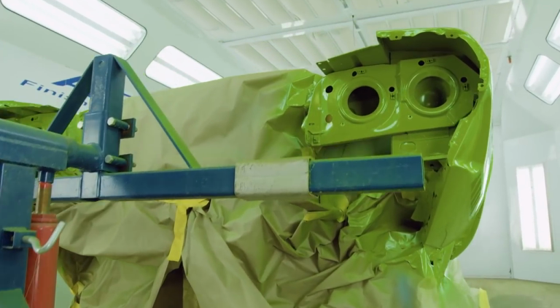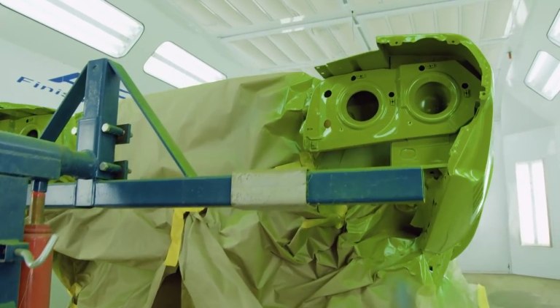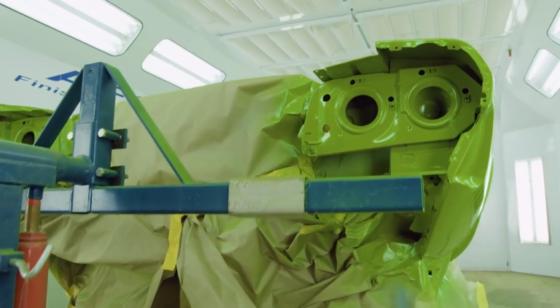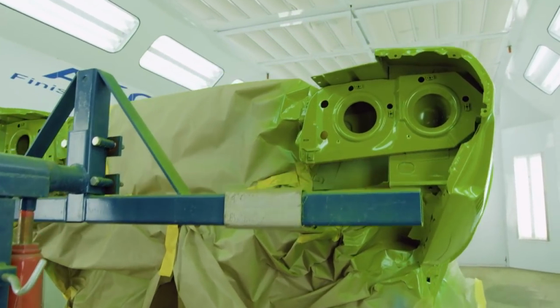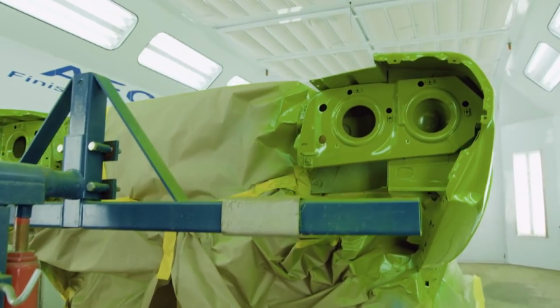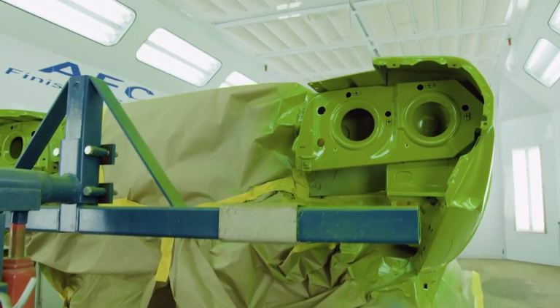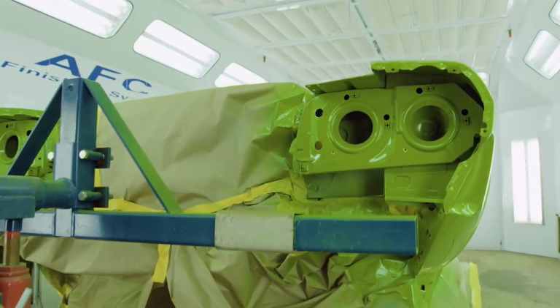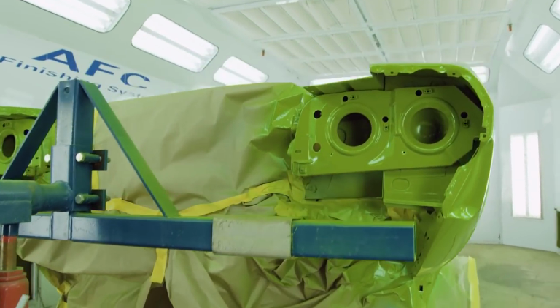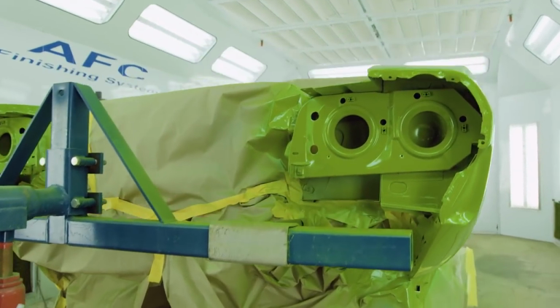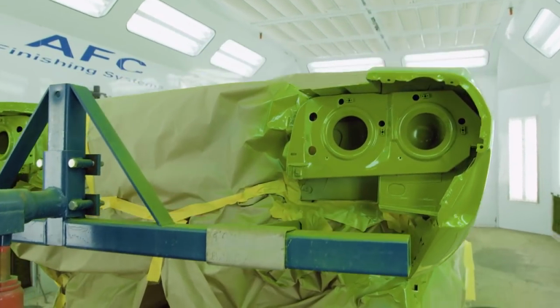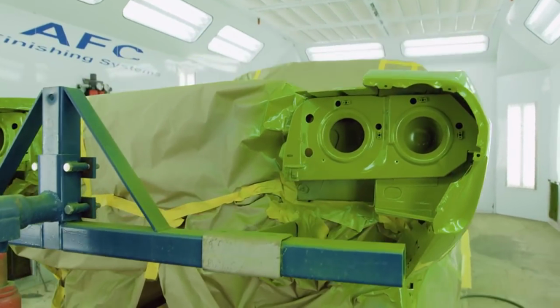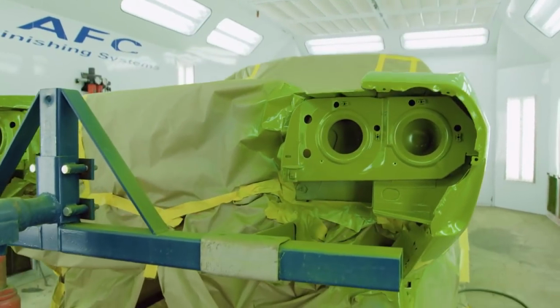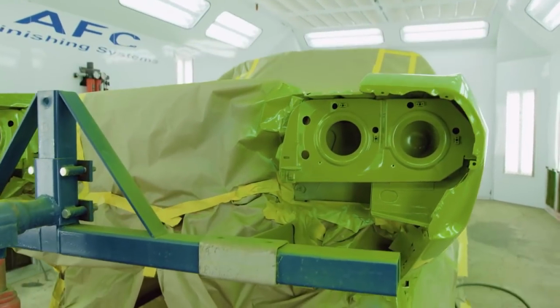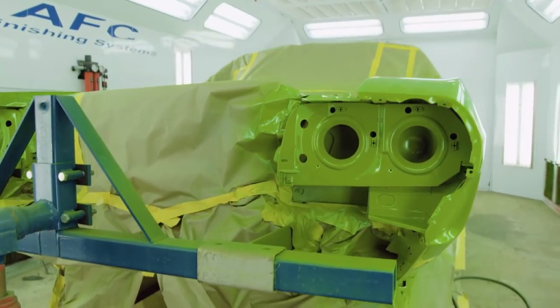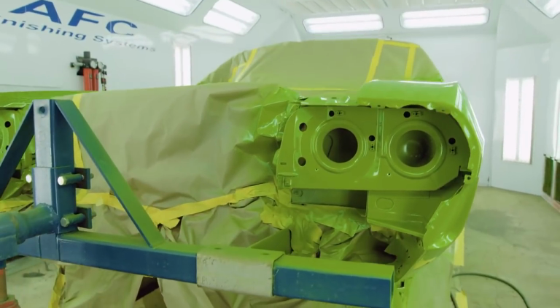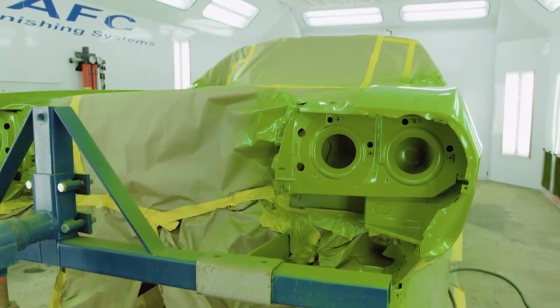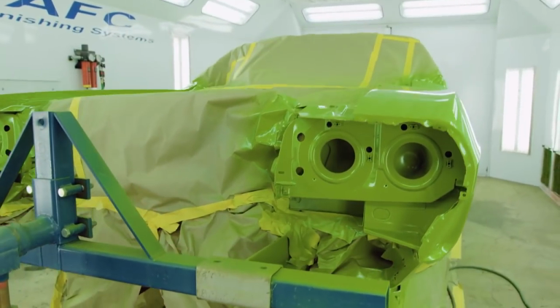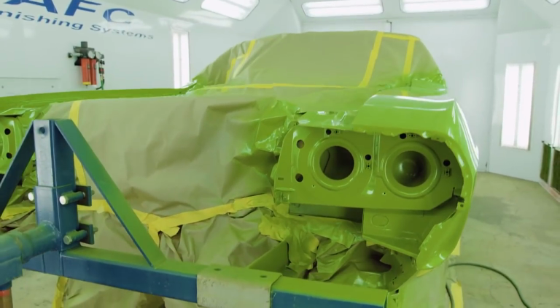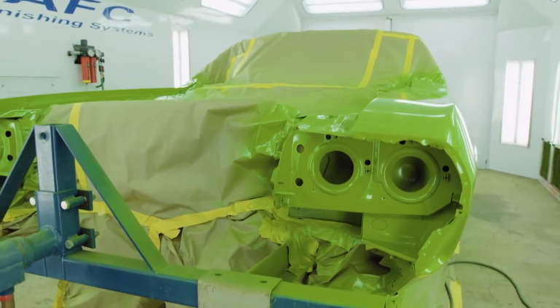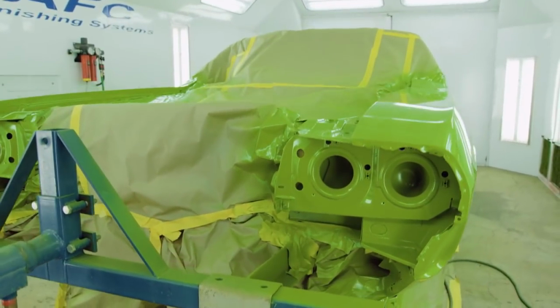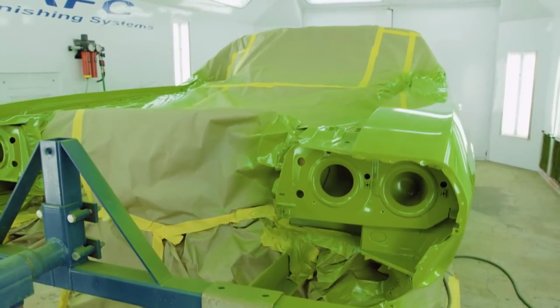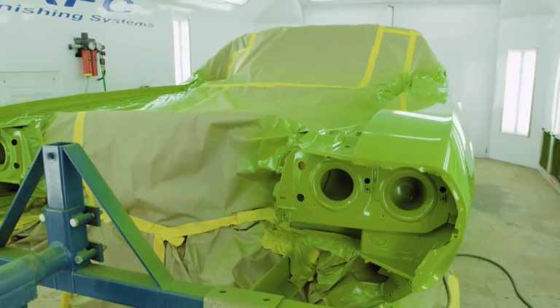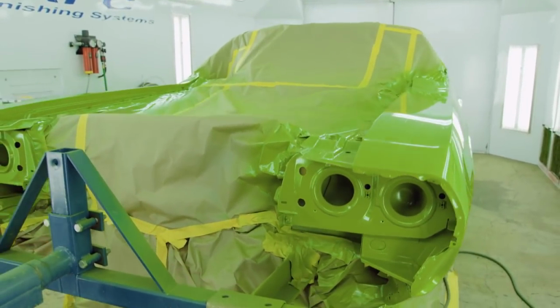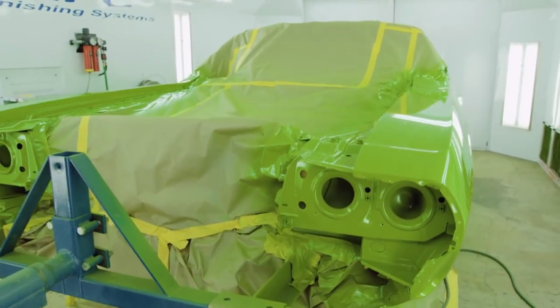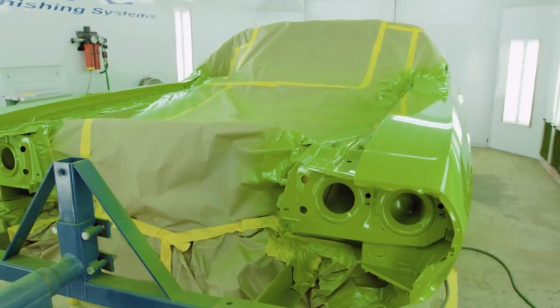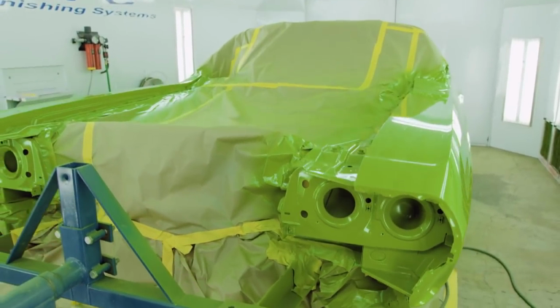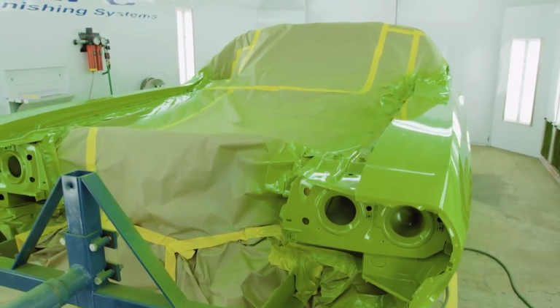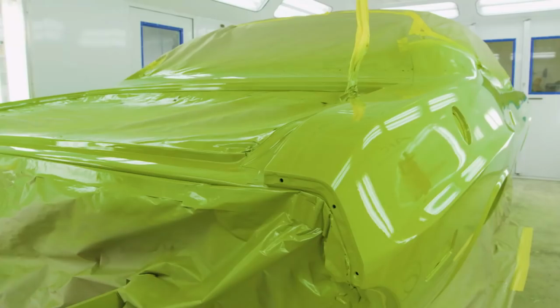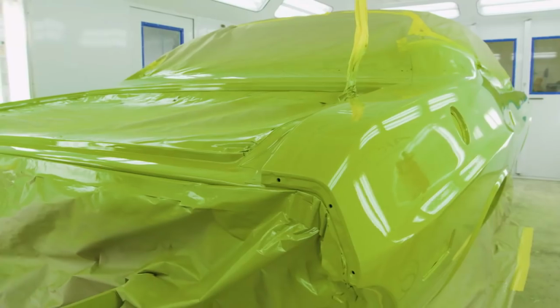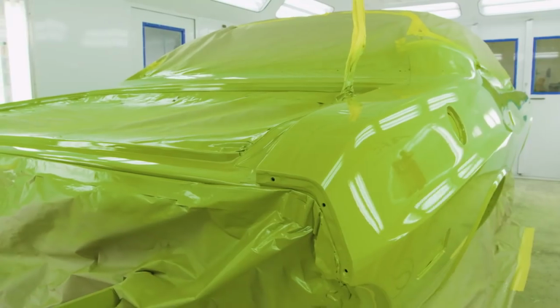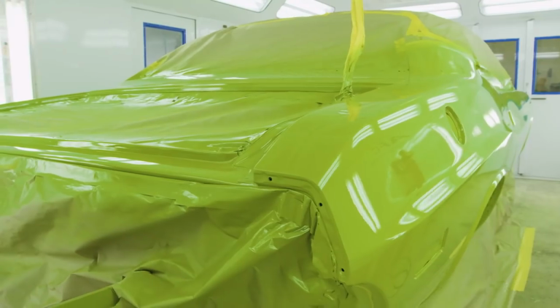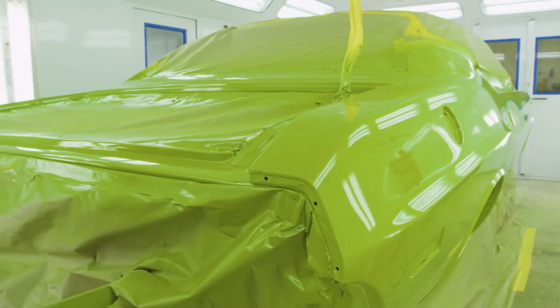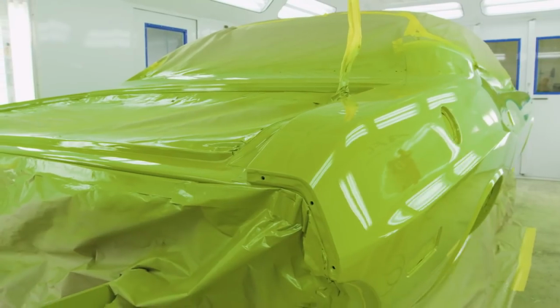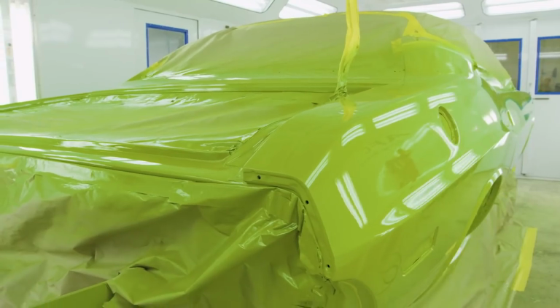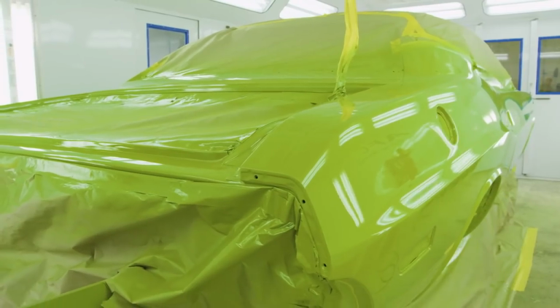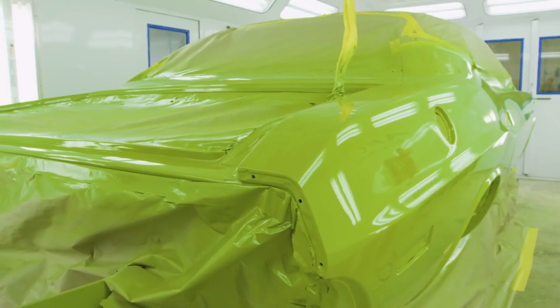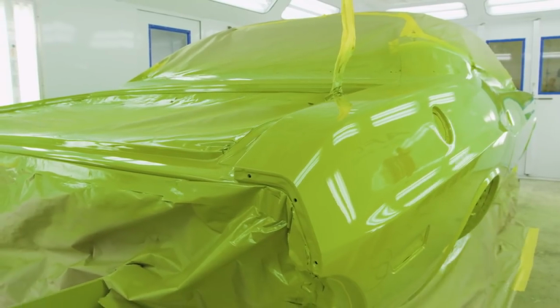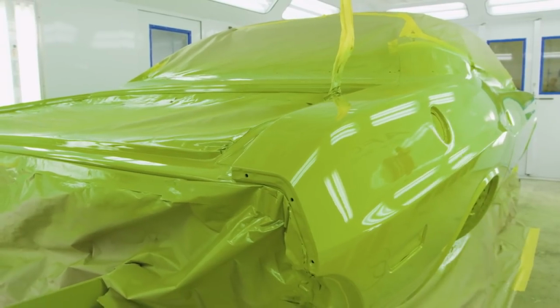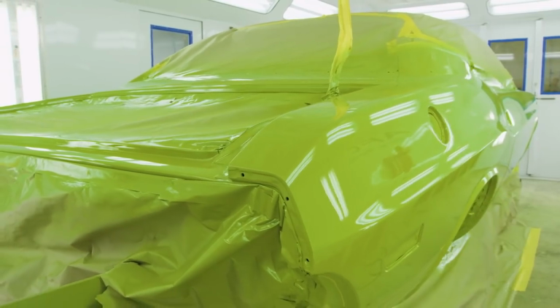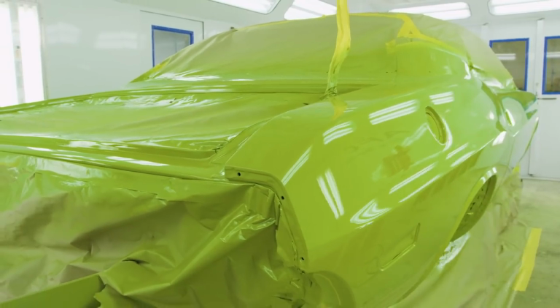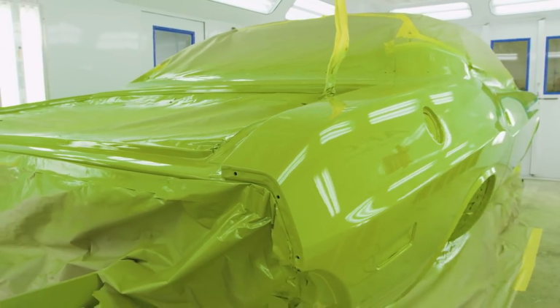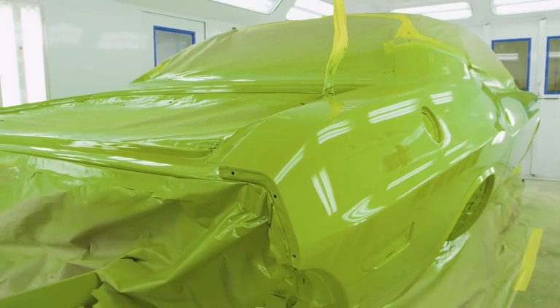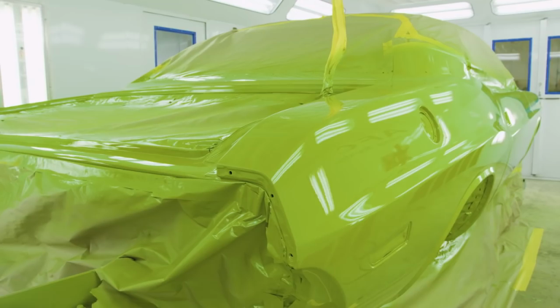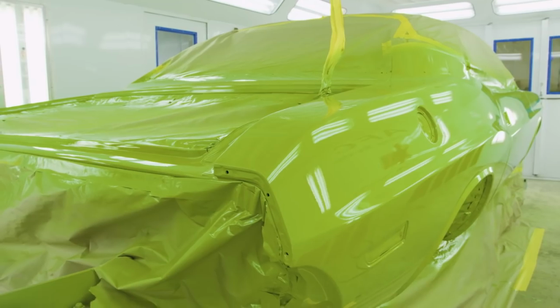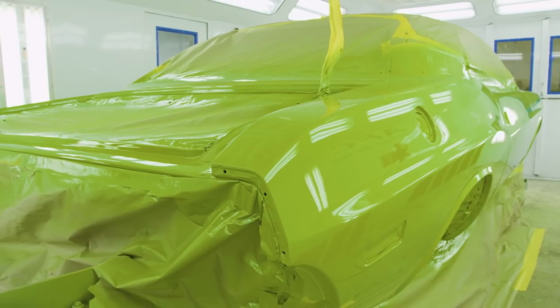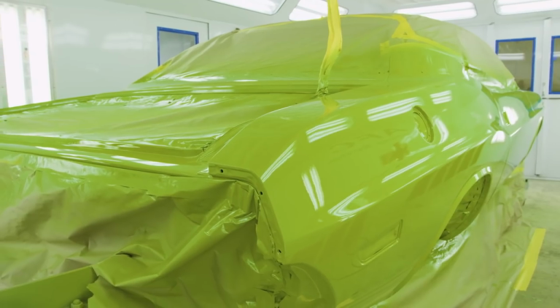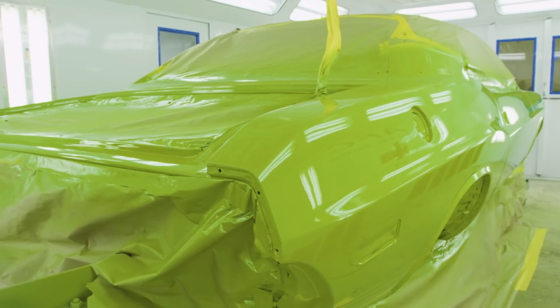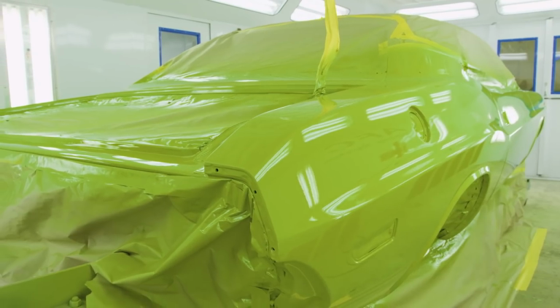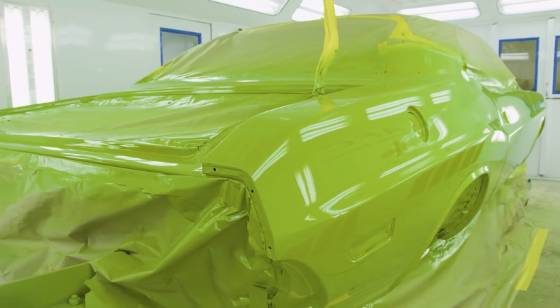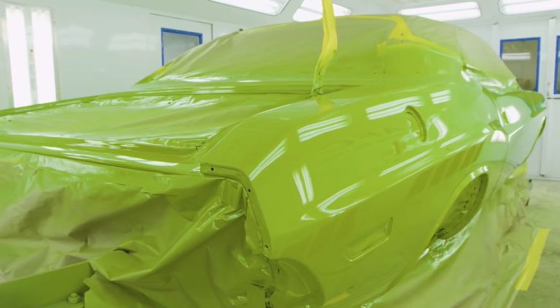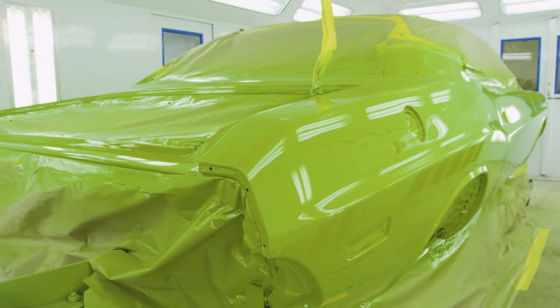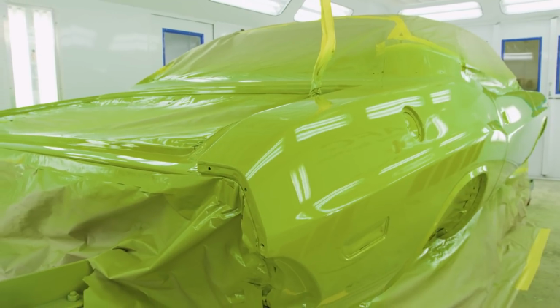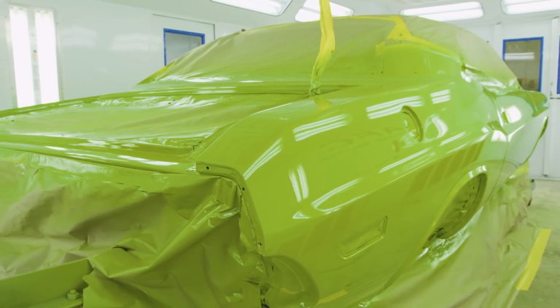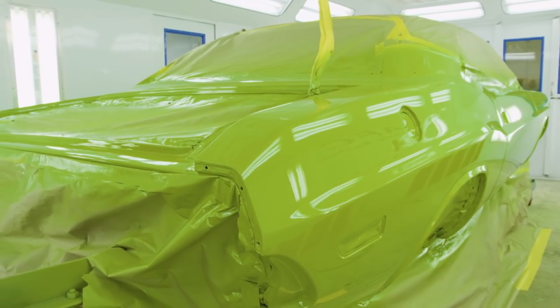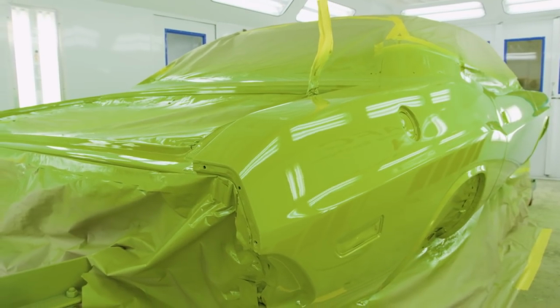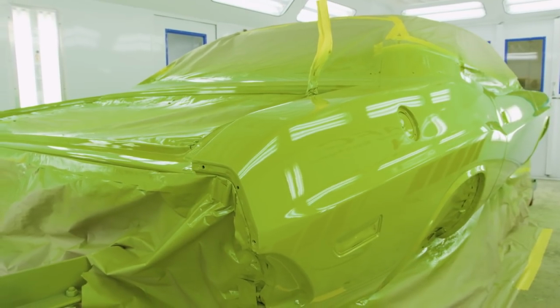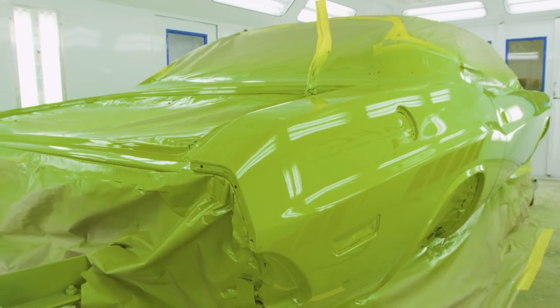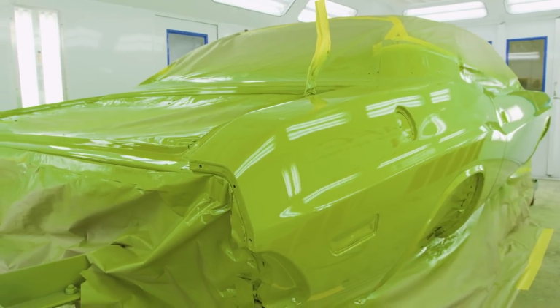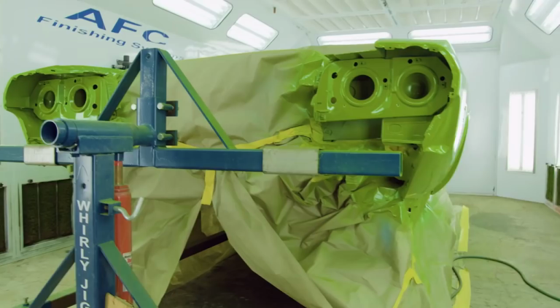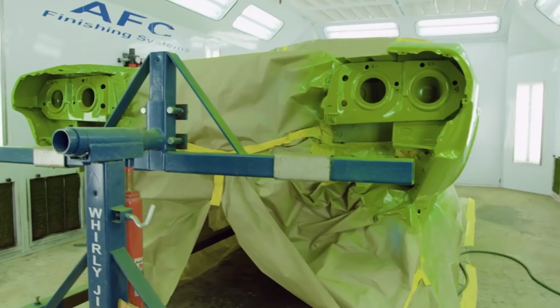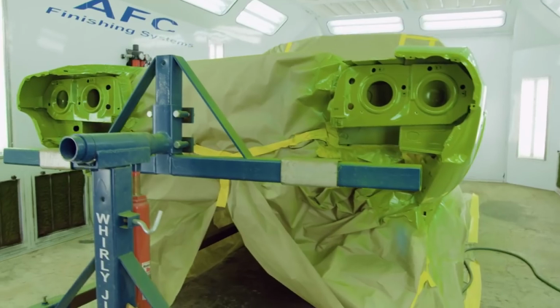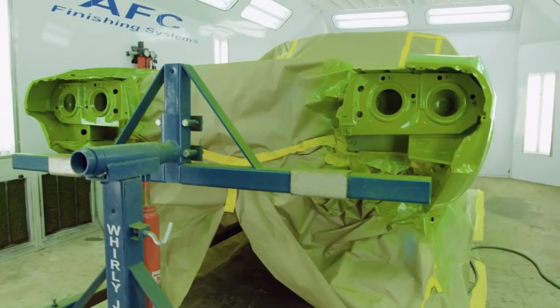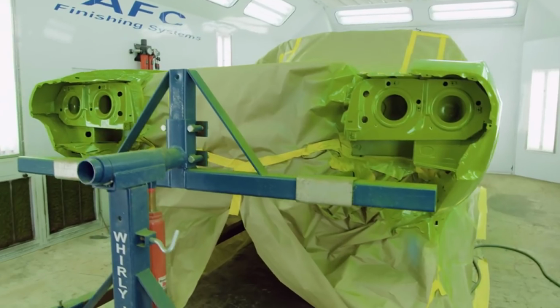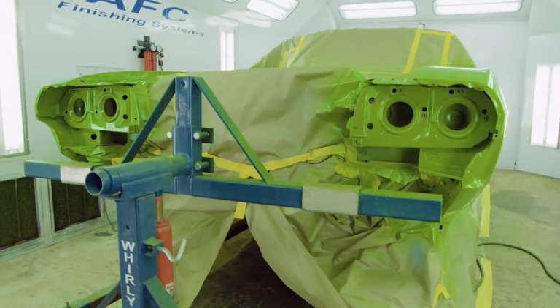While Mark retreats to lick his wounds, Will prepares for the next phase in the Challenger's FJ6 Green Go makeover.